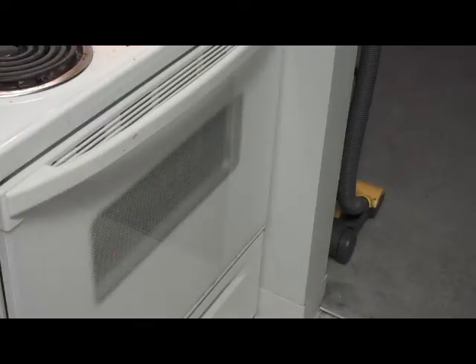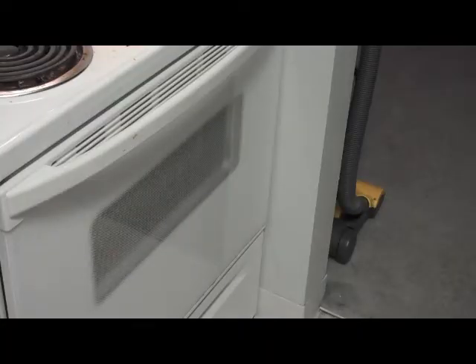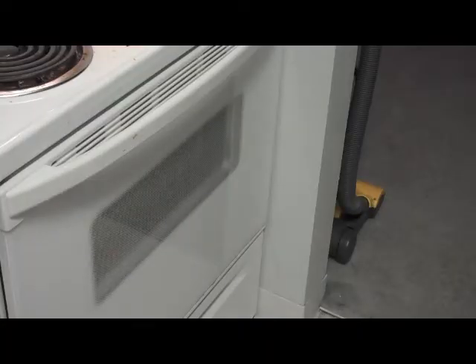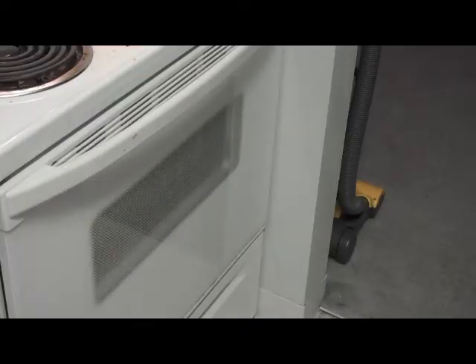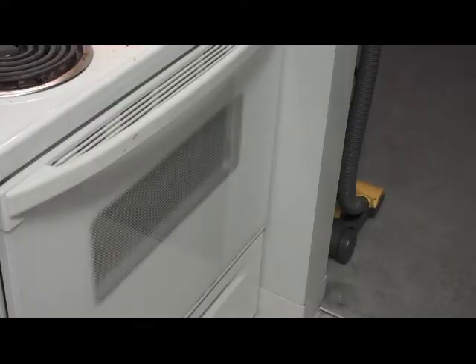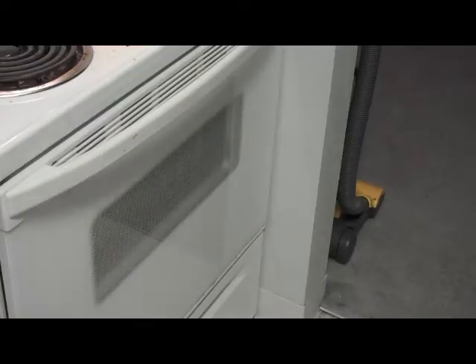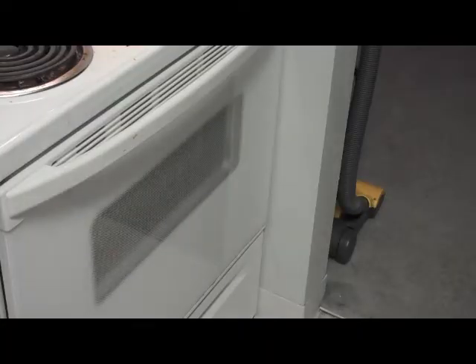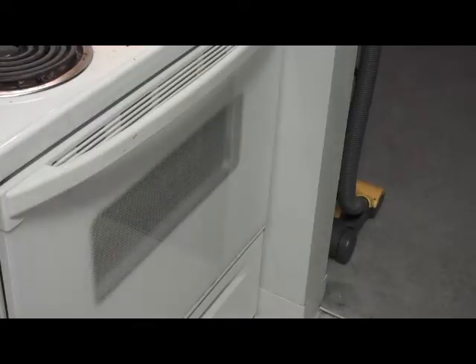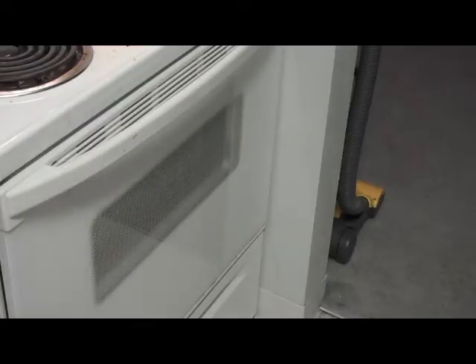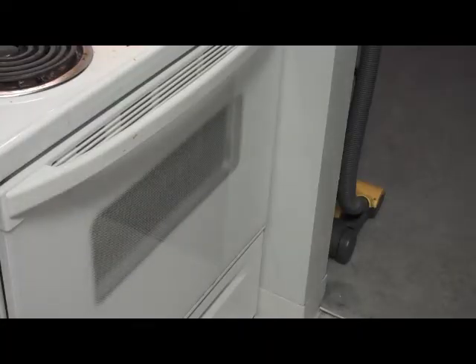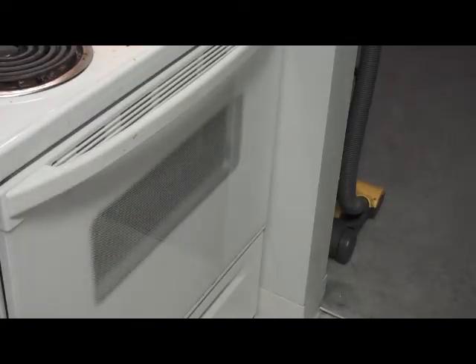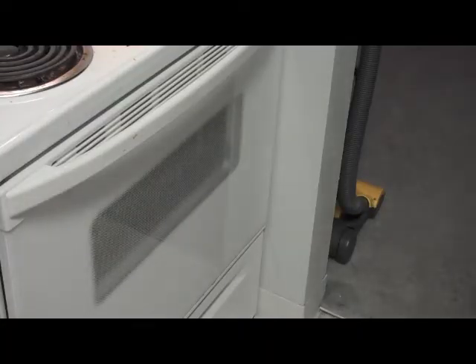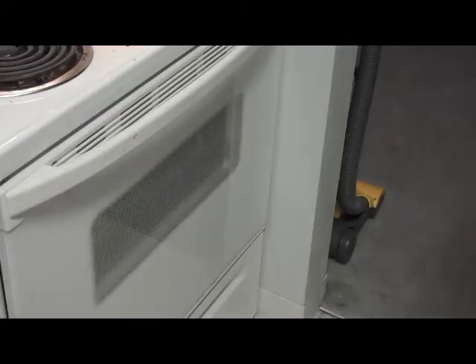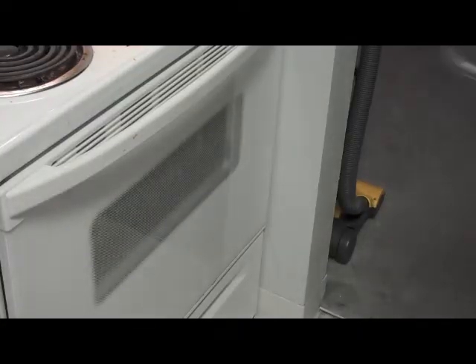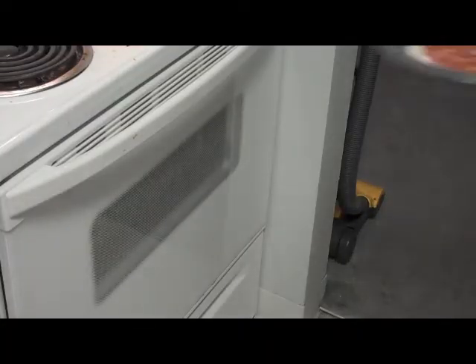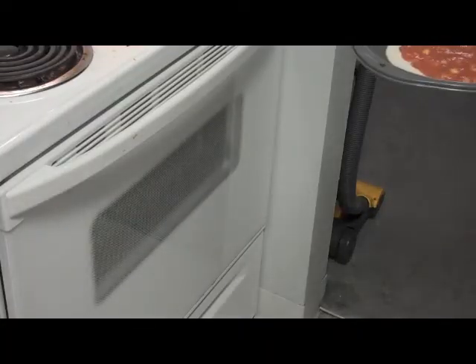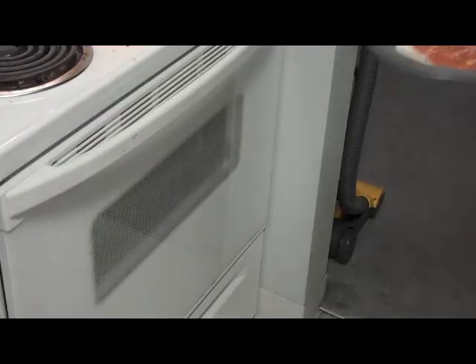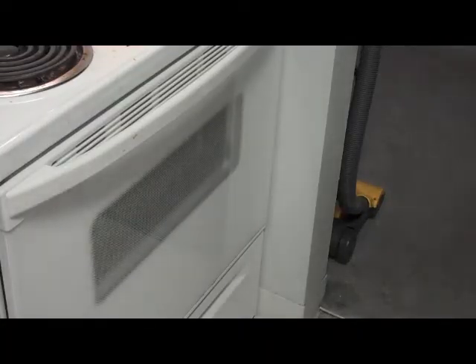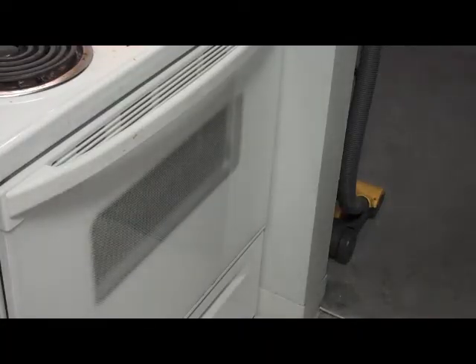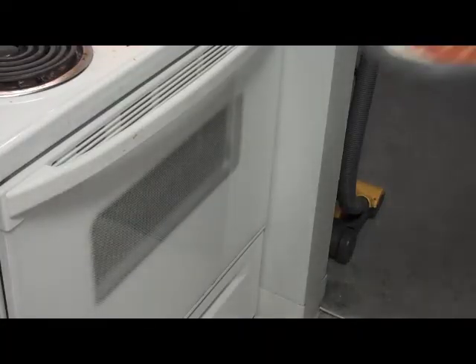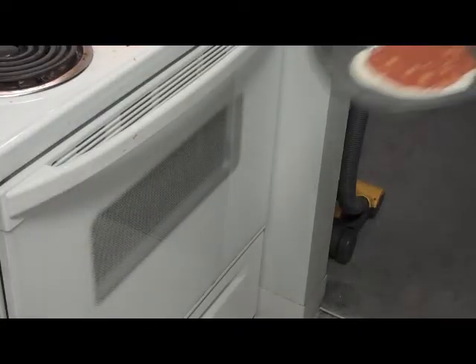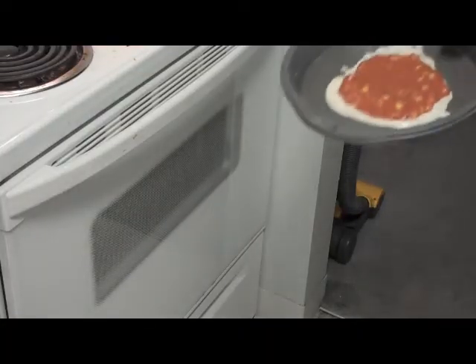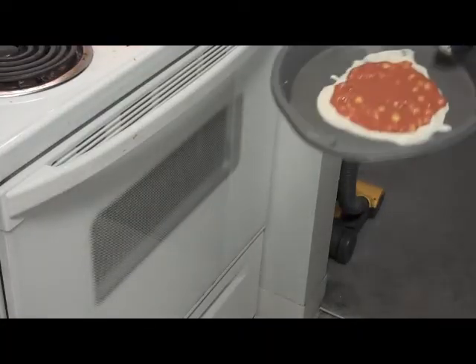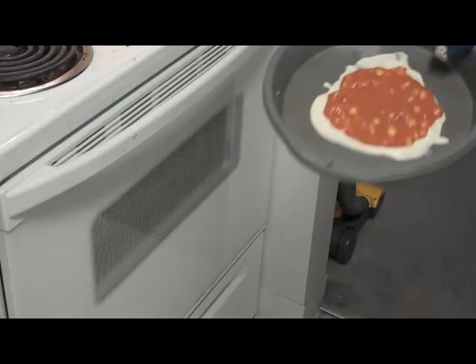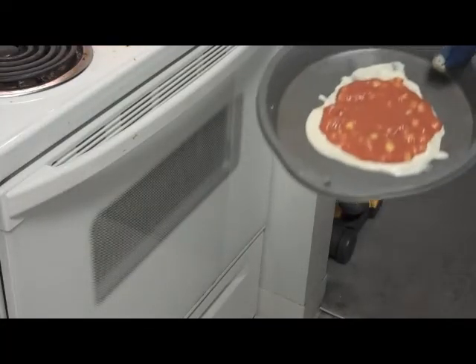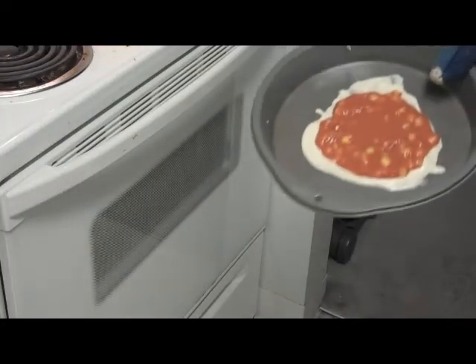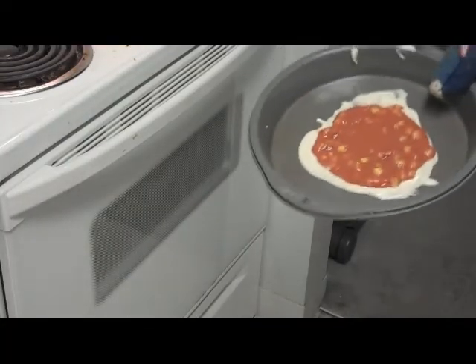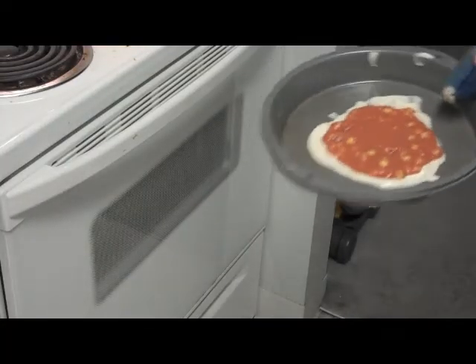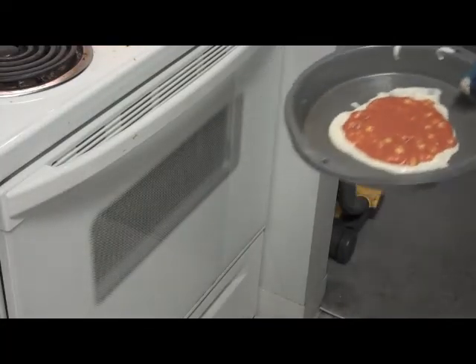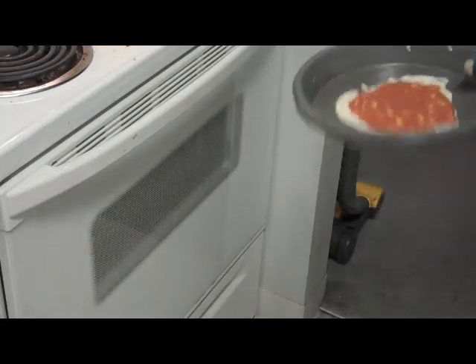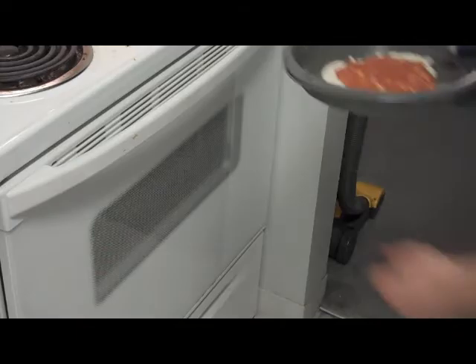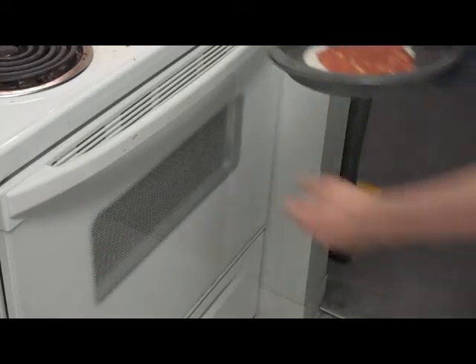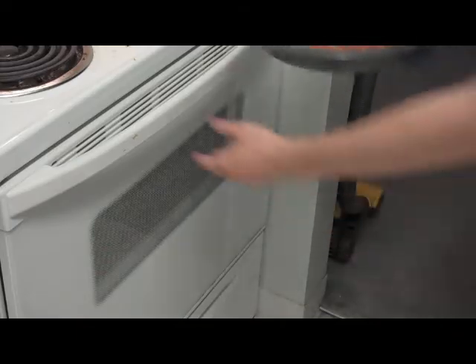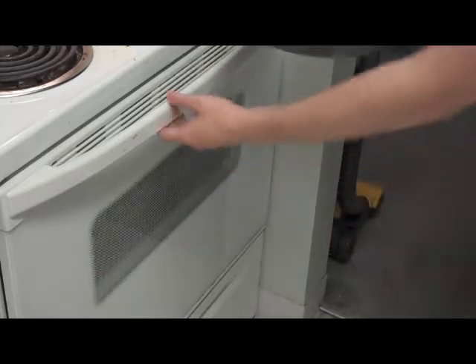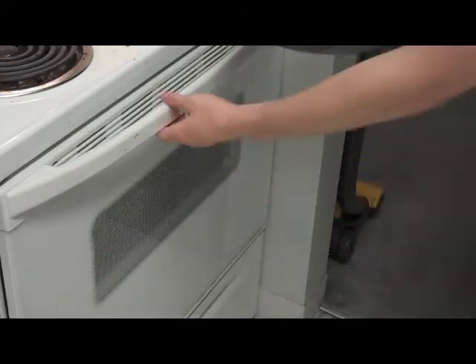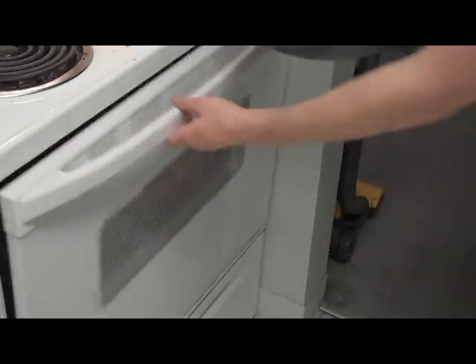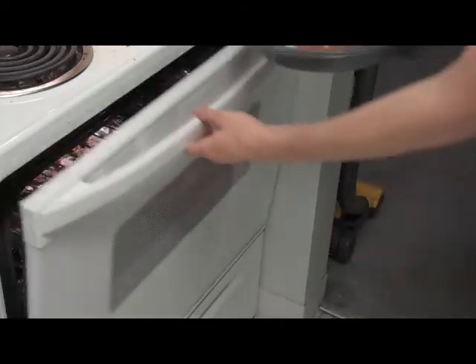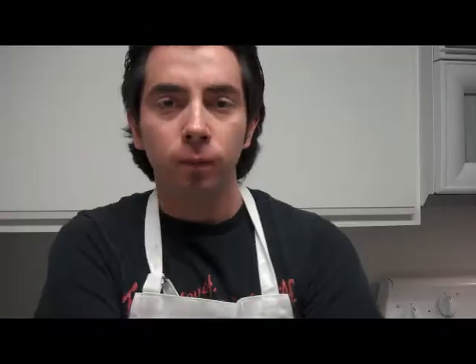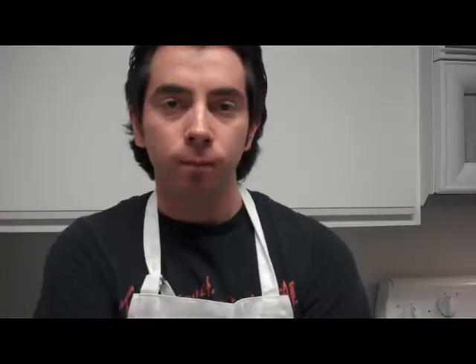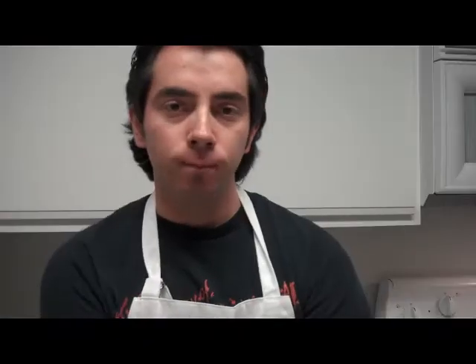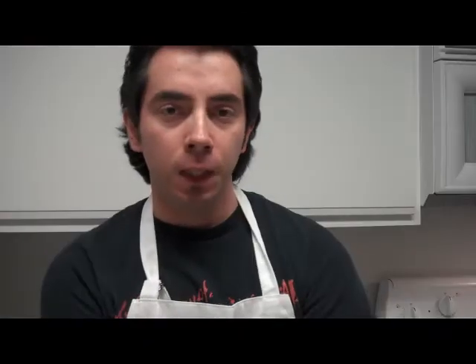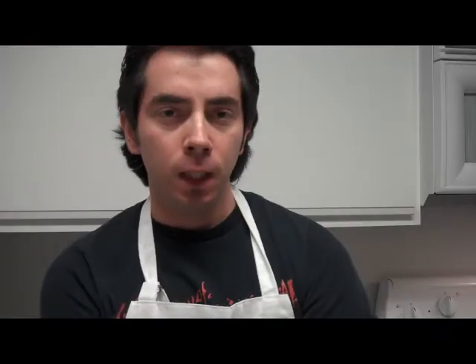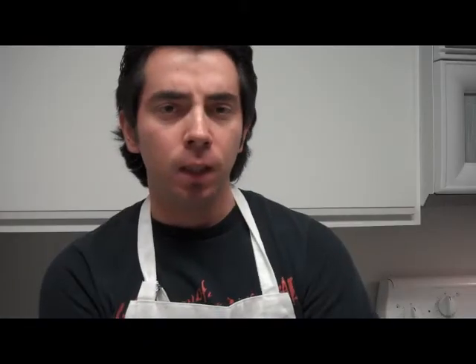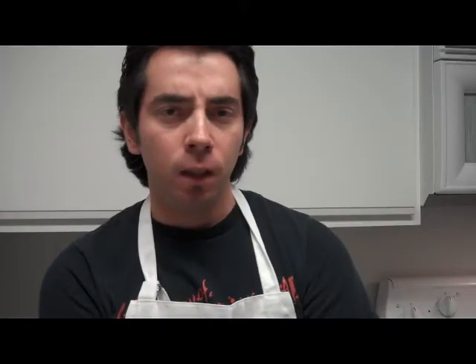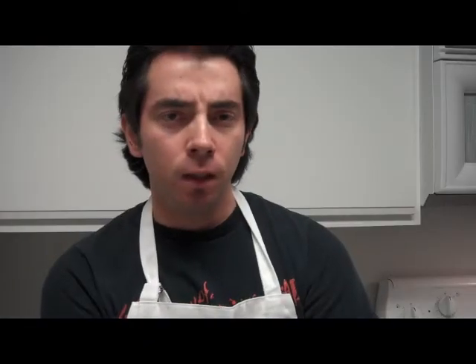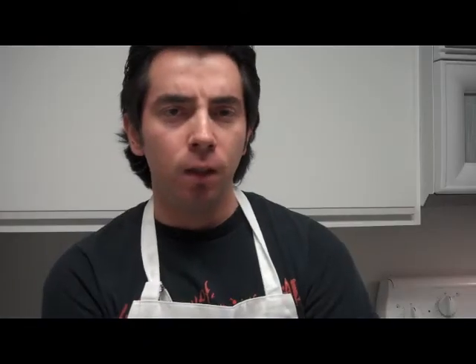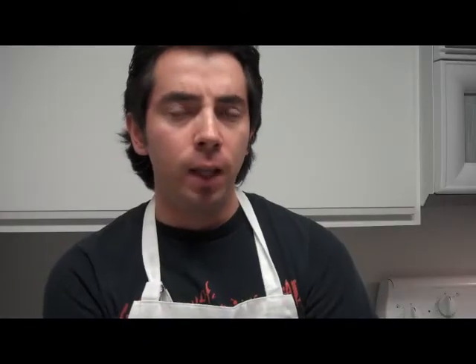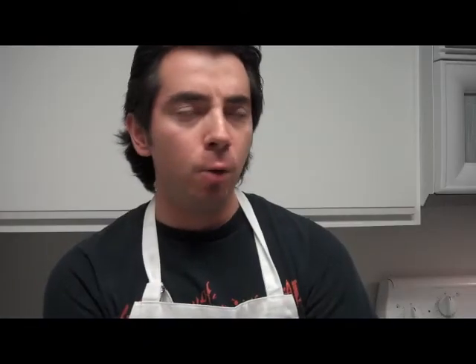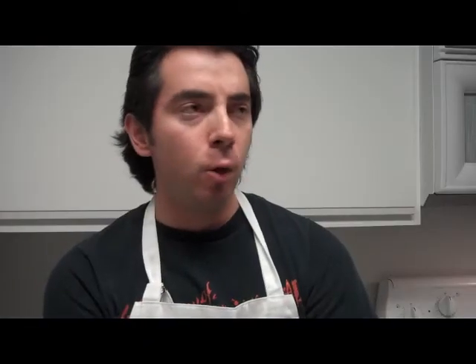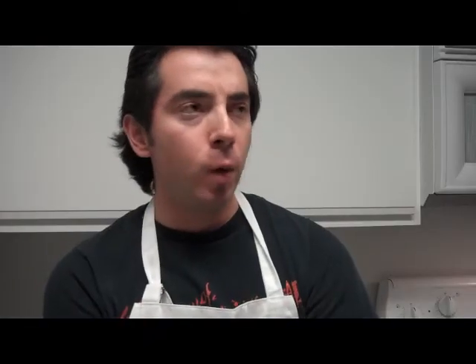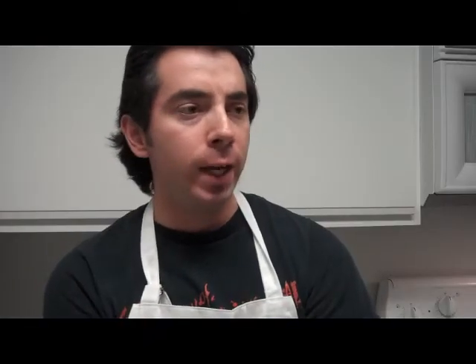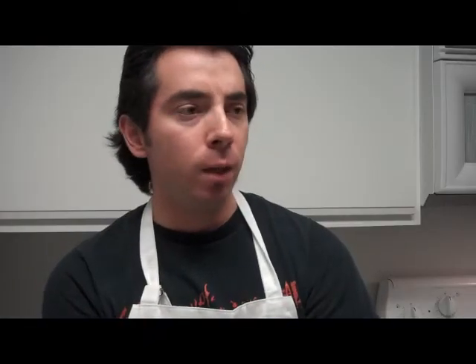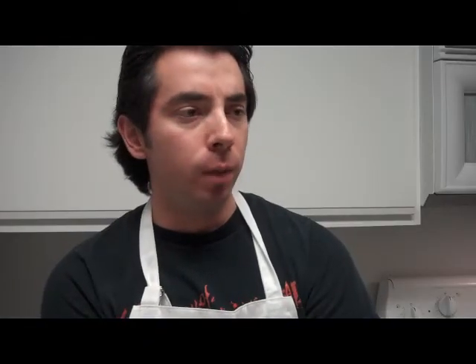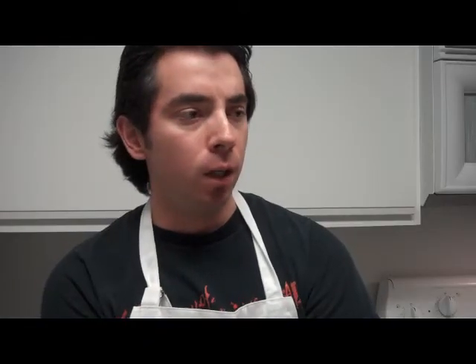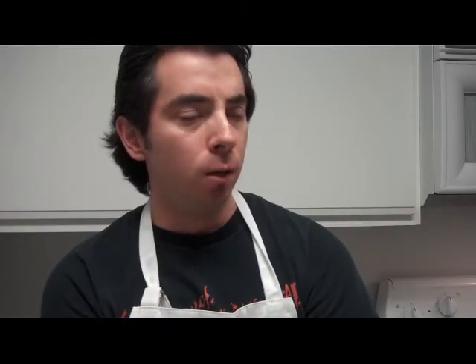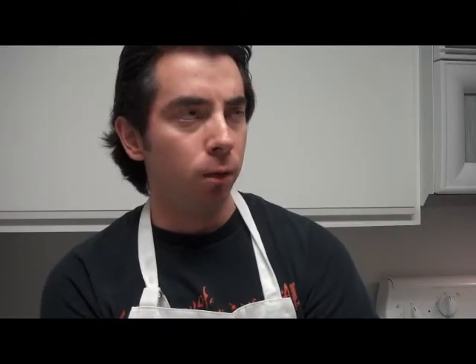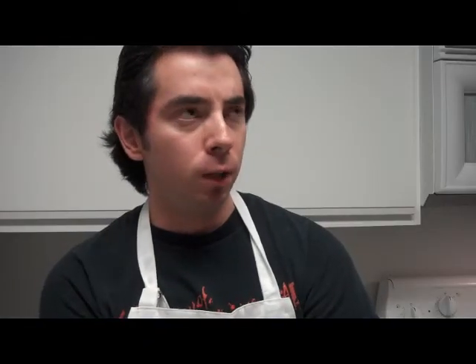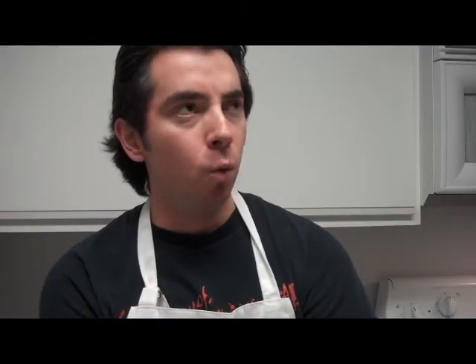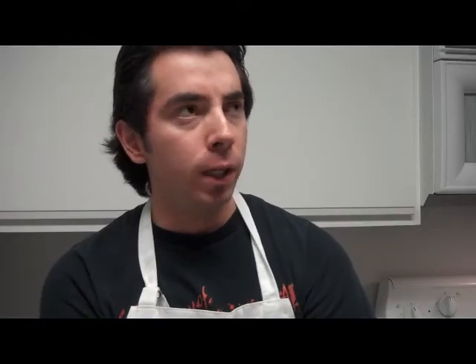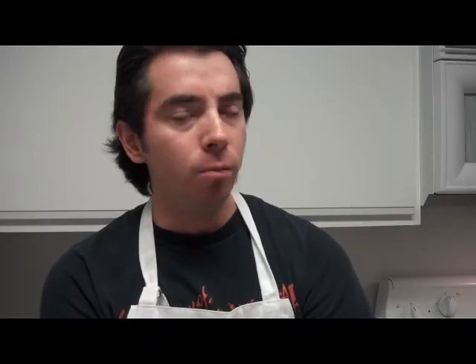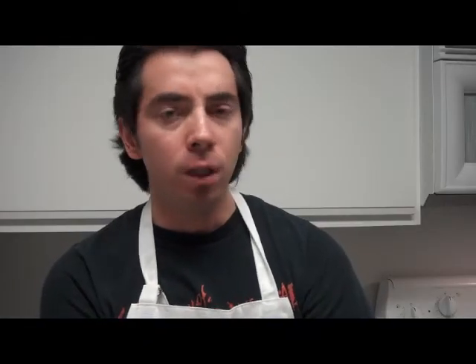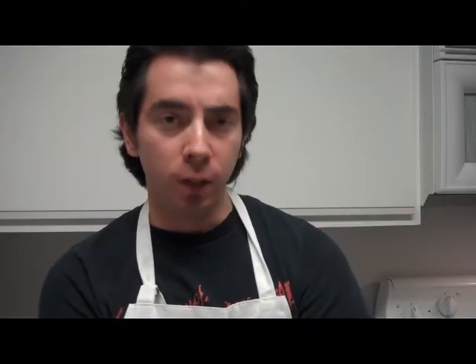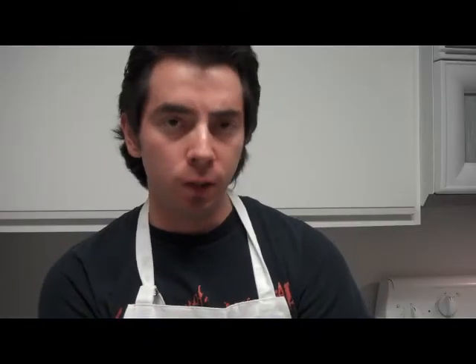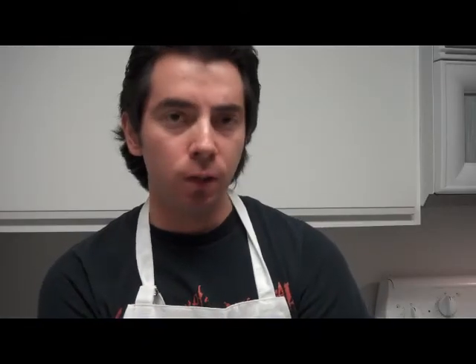Now, the oven should already be preheated and ready for the pizza. We'll wait about 20 minutes.